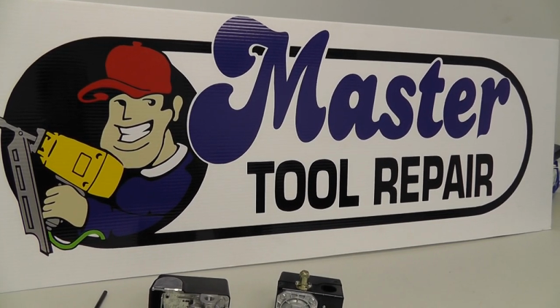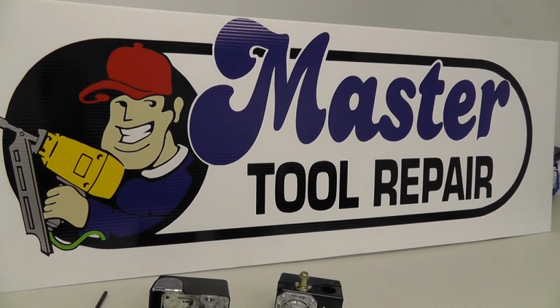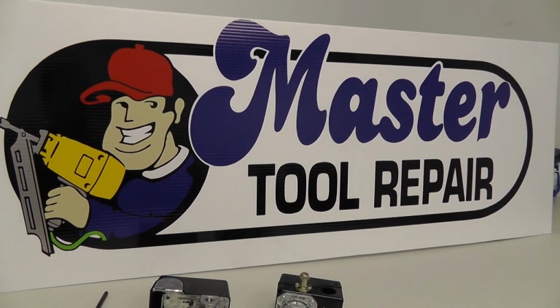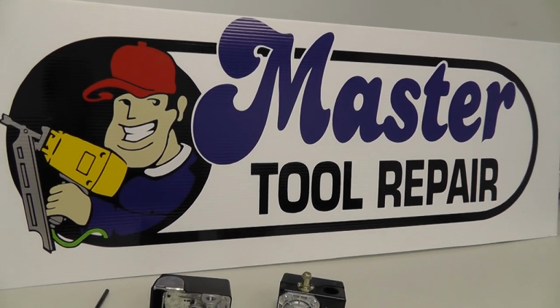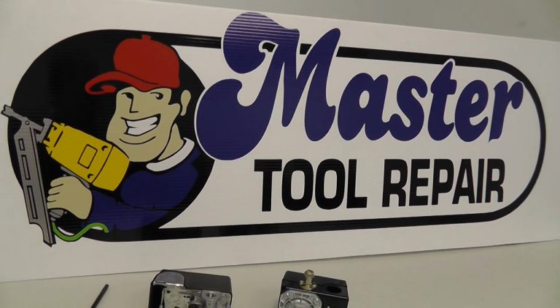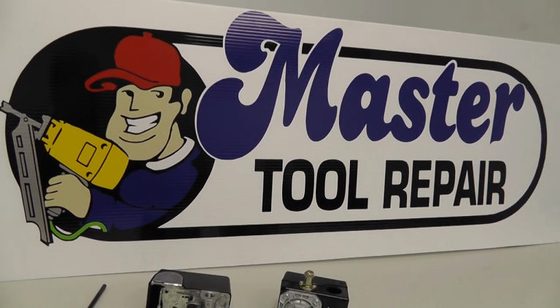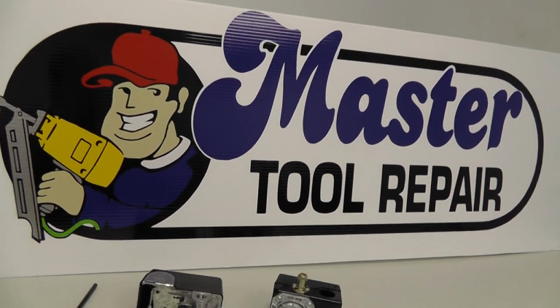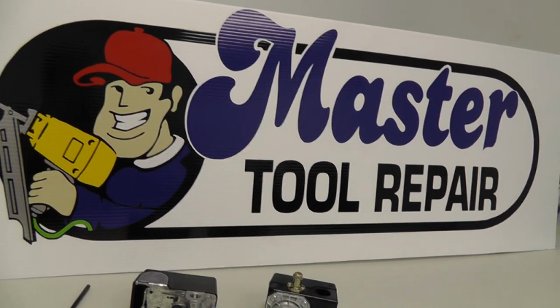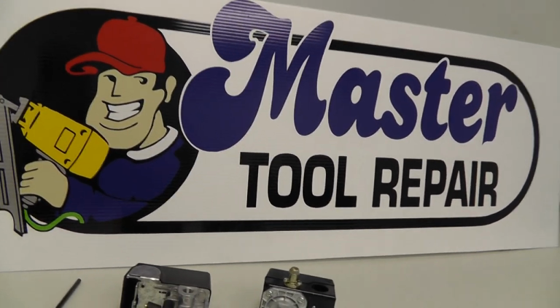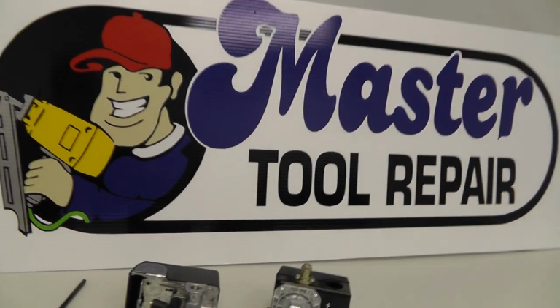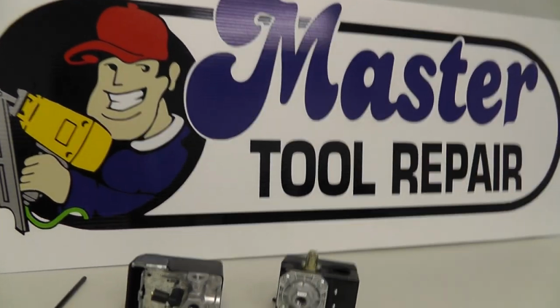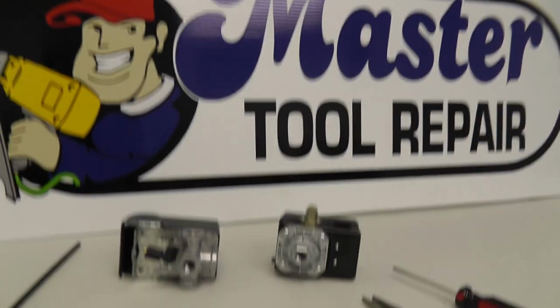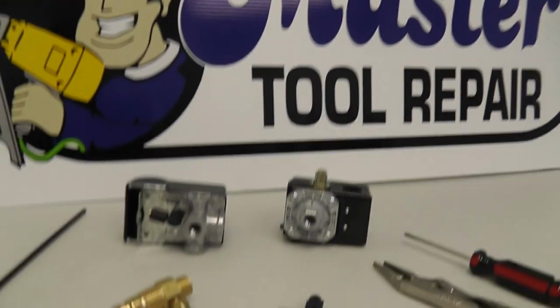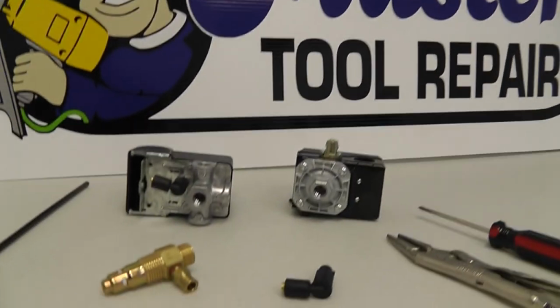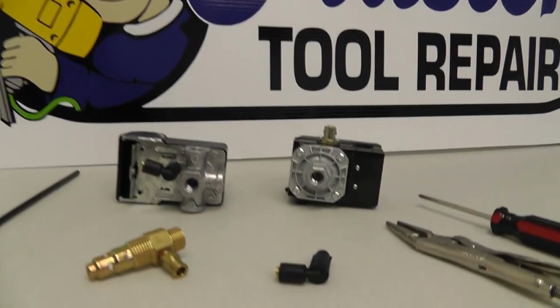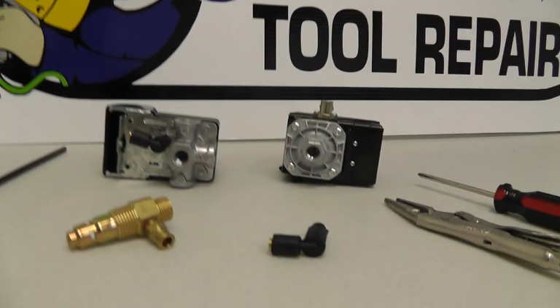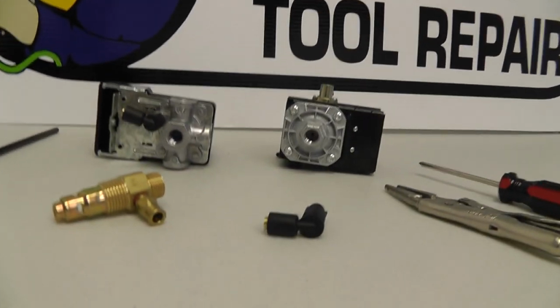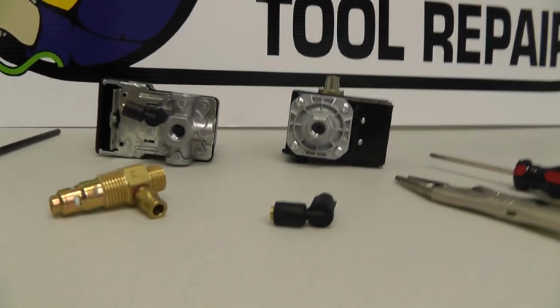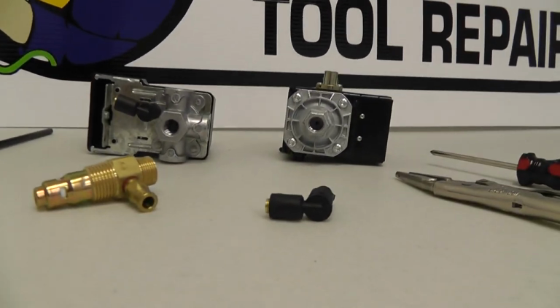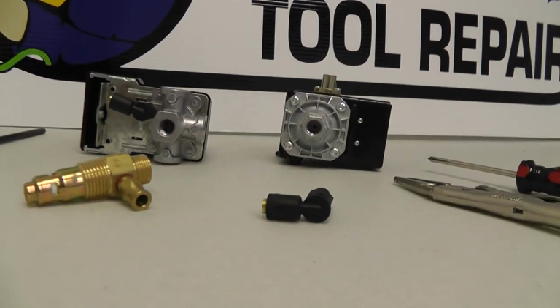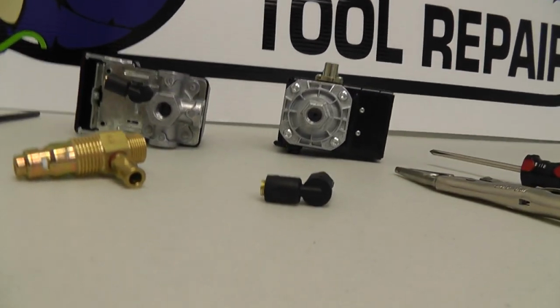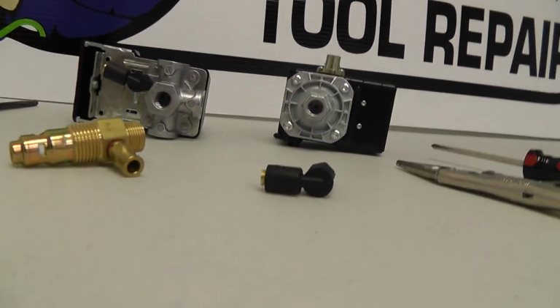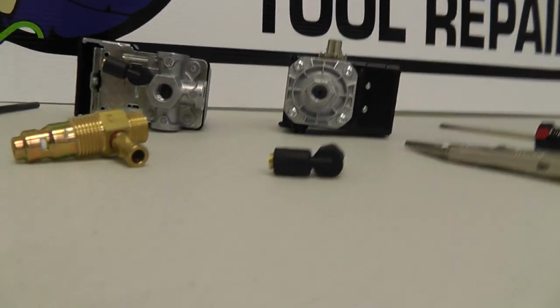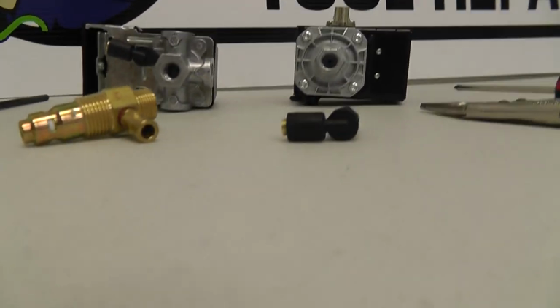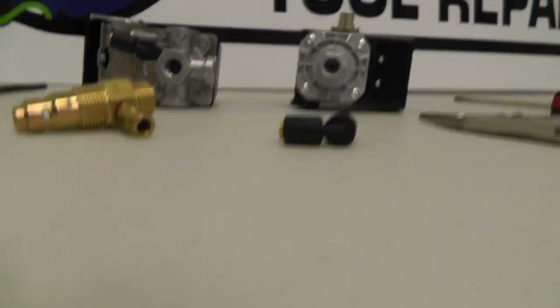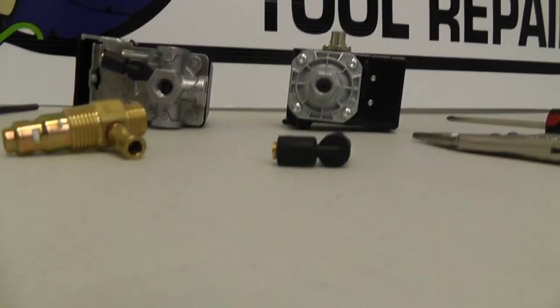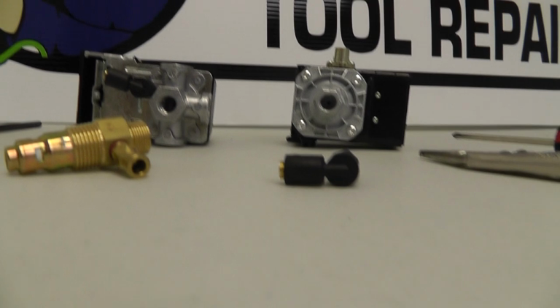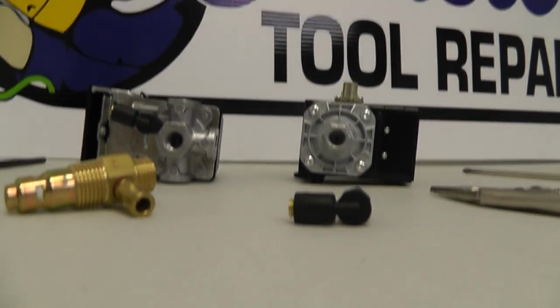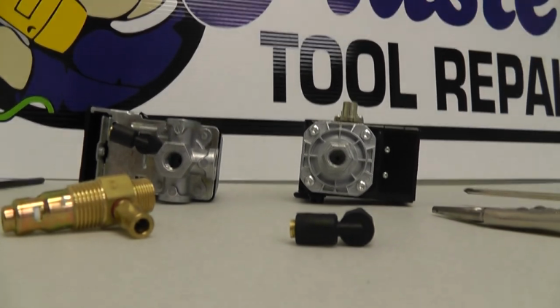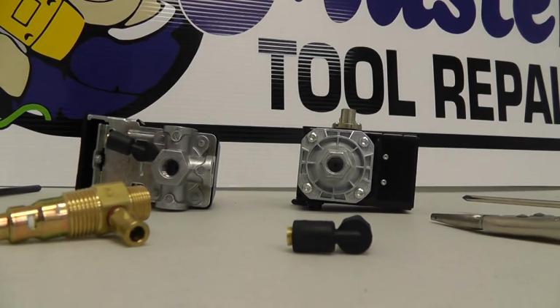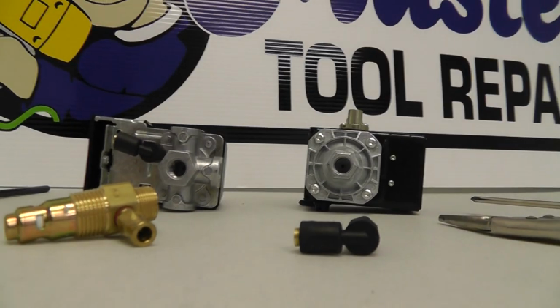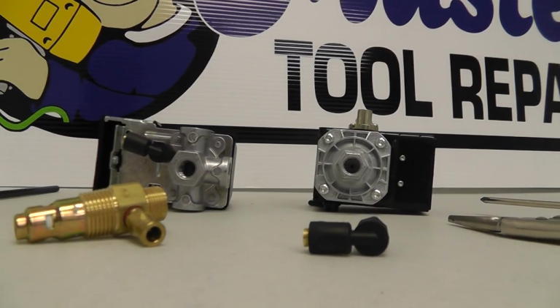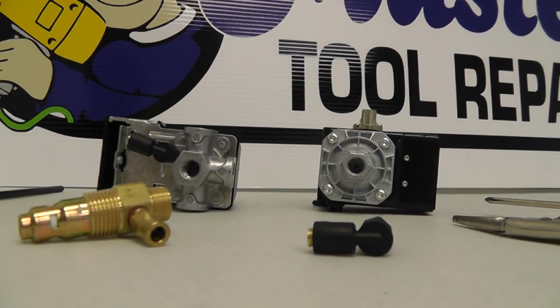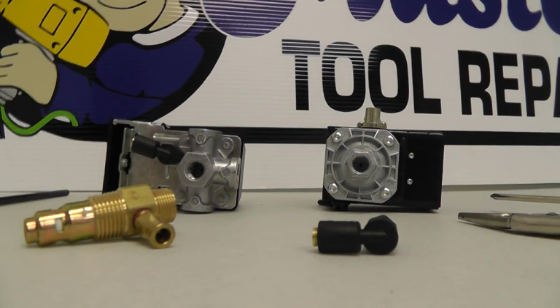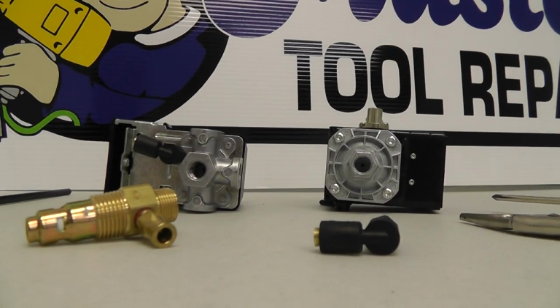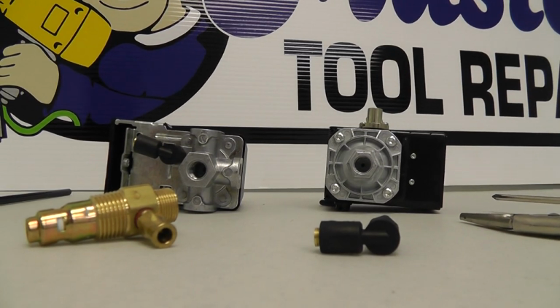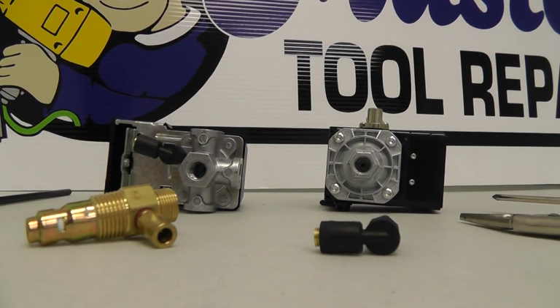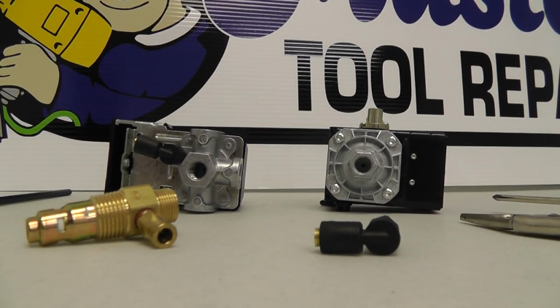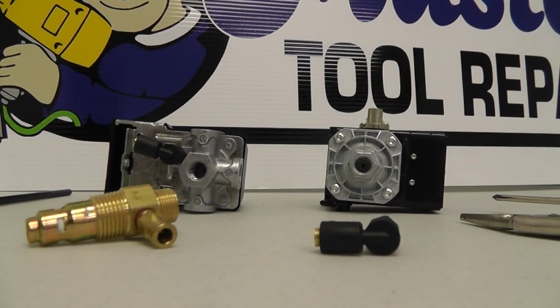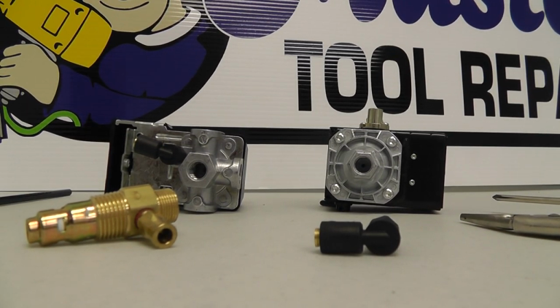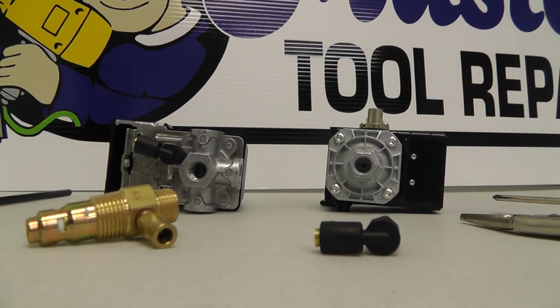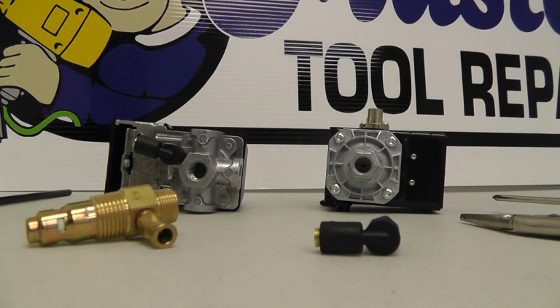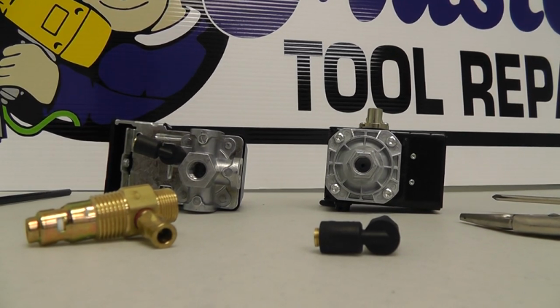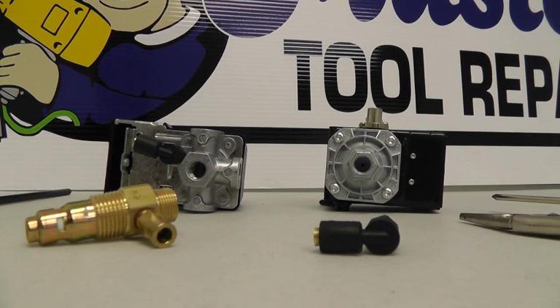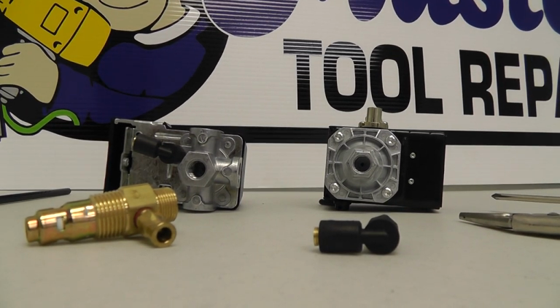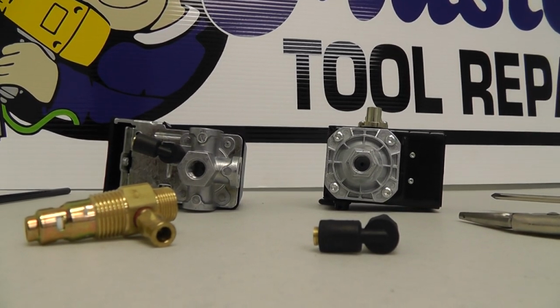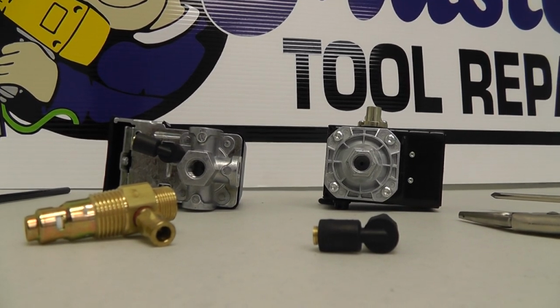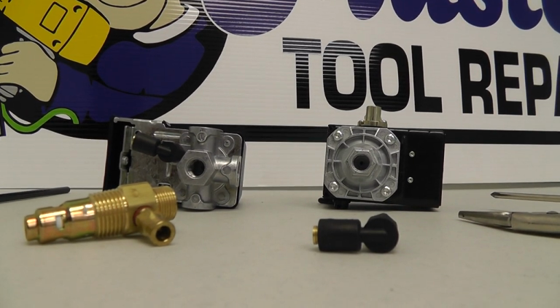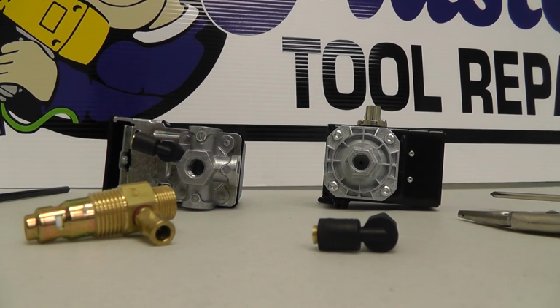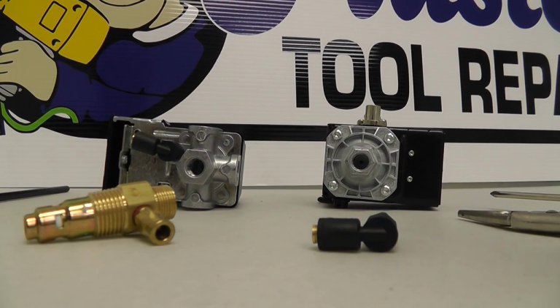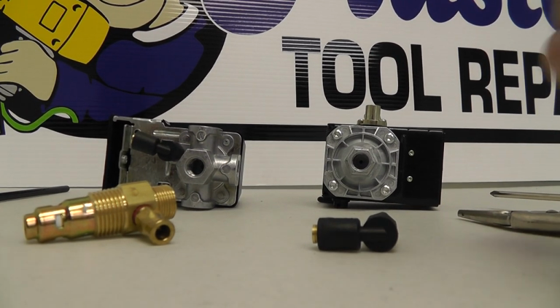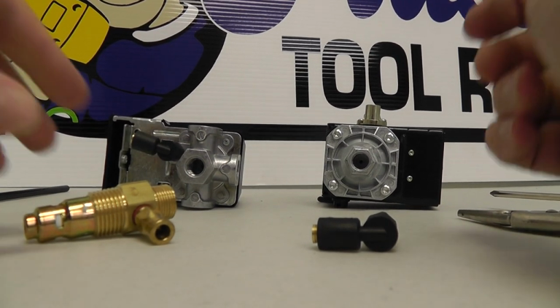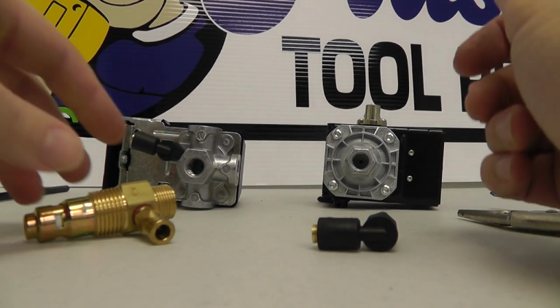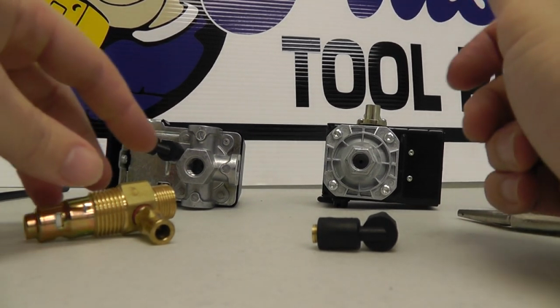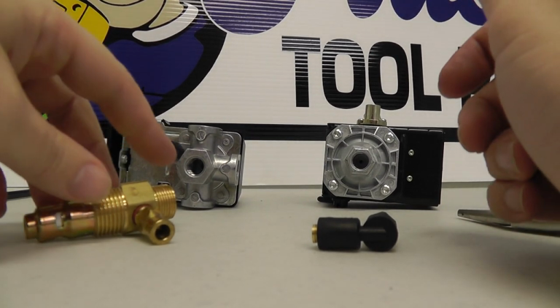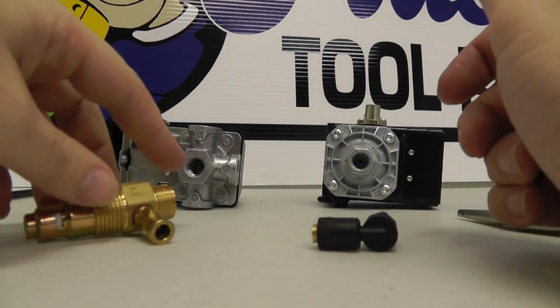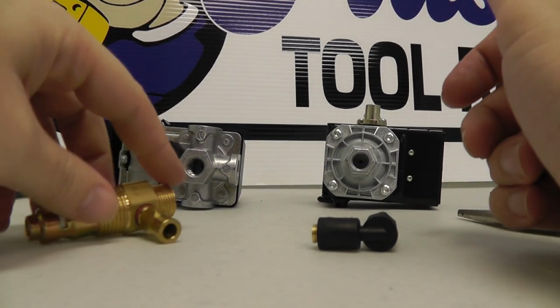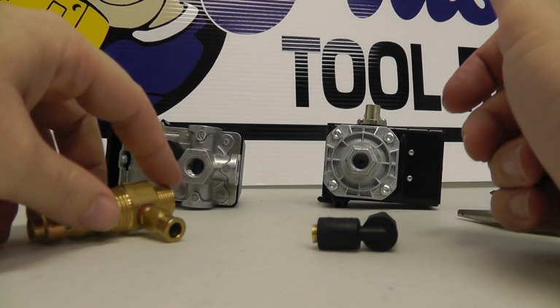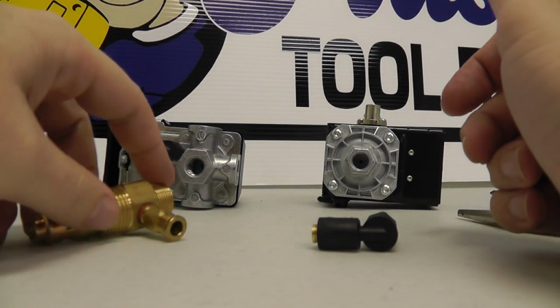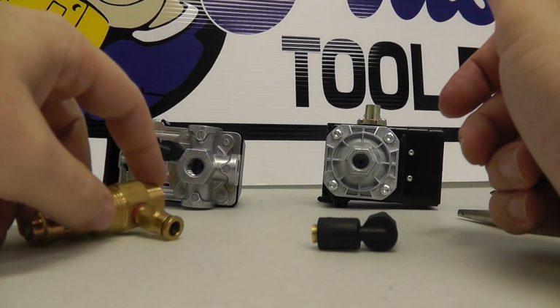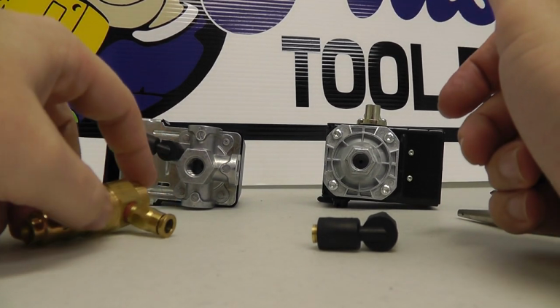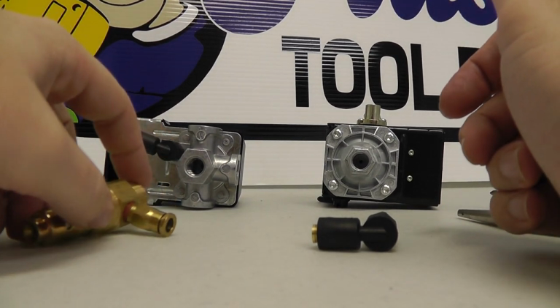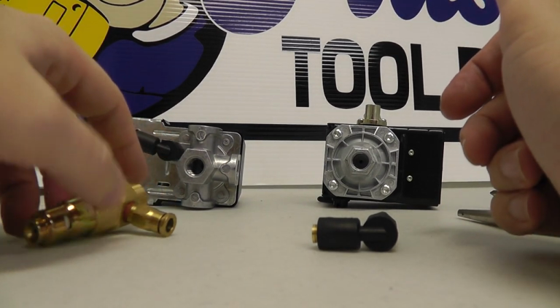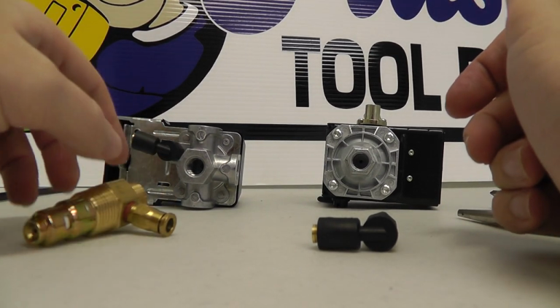Hello, everyone. Welcome back to Master Tool Repair. Today we're going to talk about replacing the unloader line or bleeder line on your pressure switch.